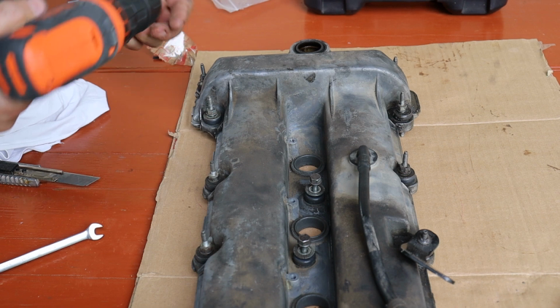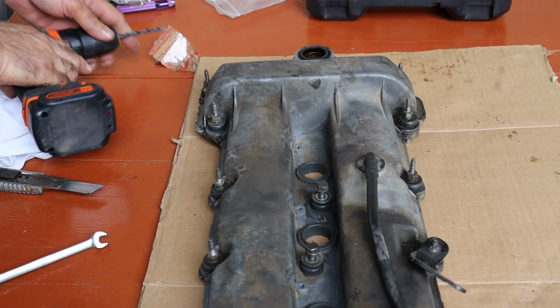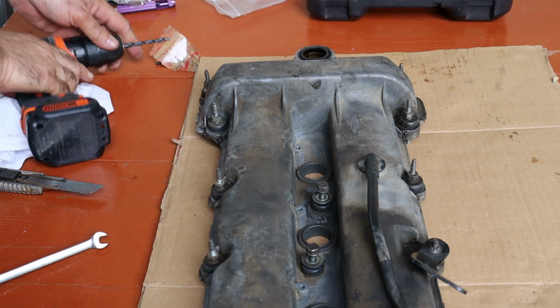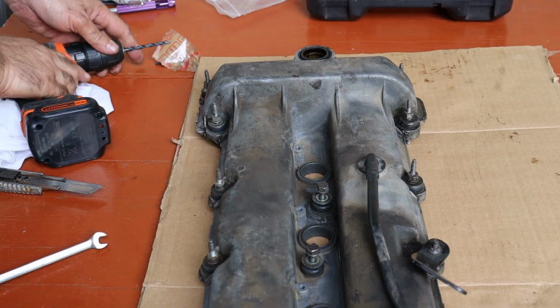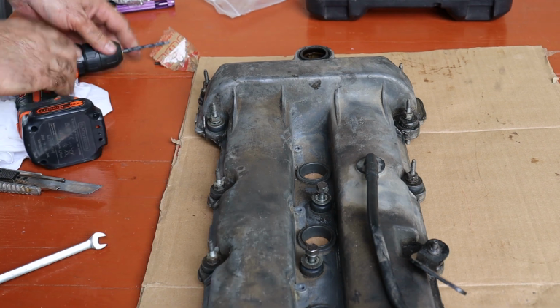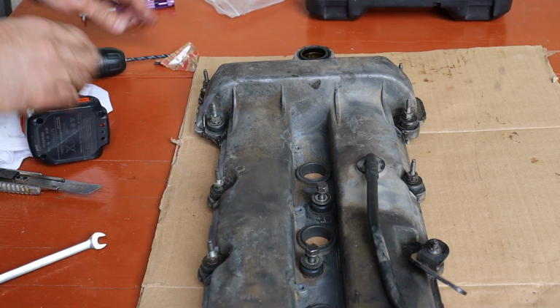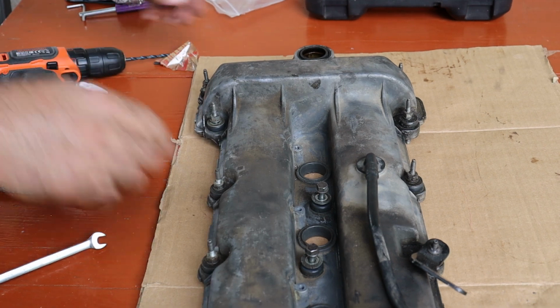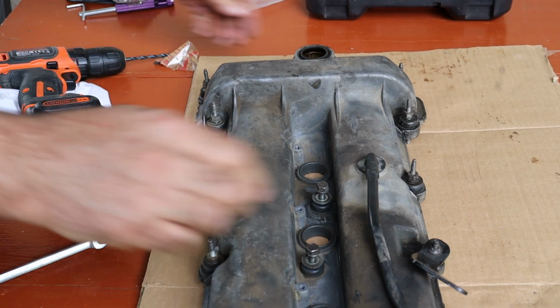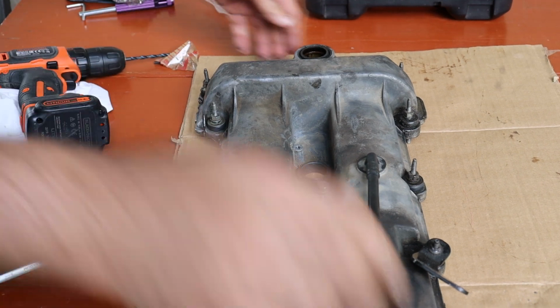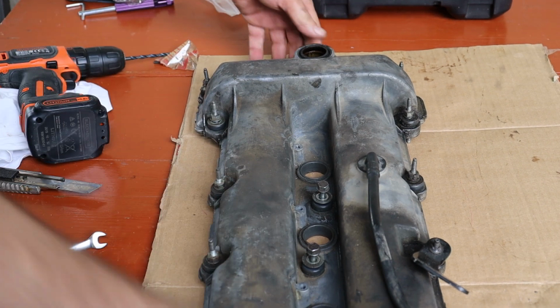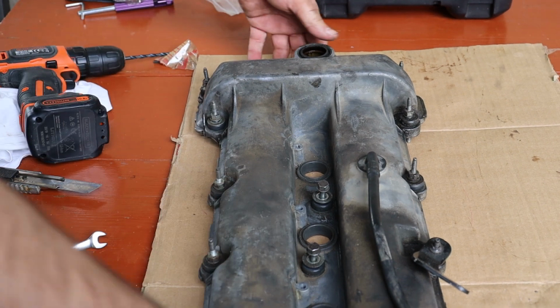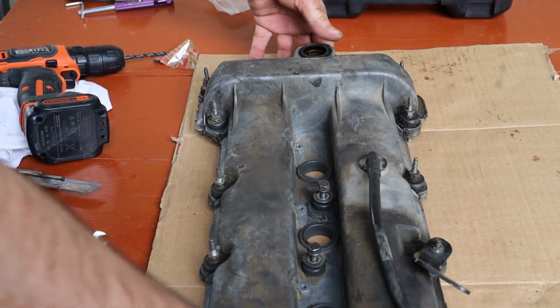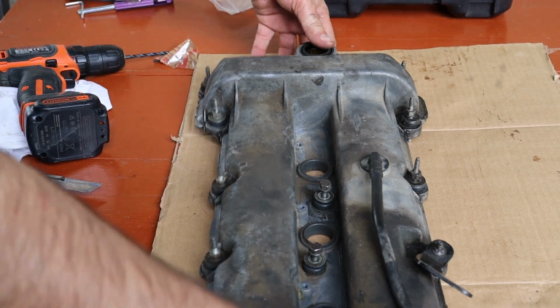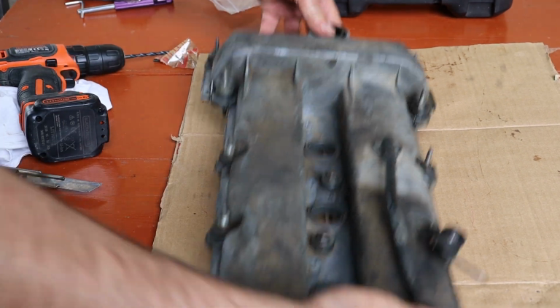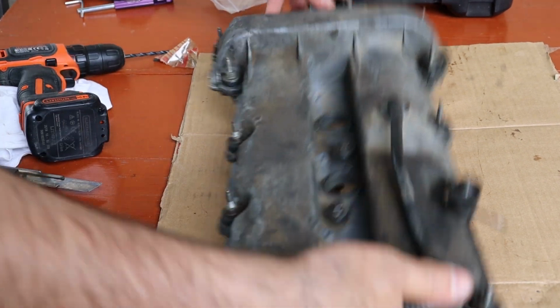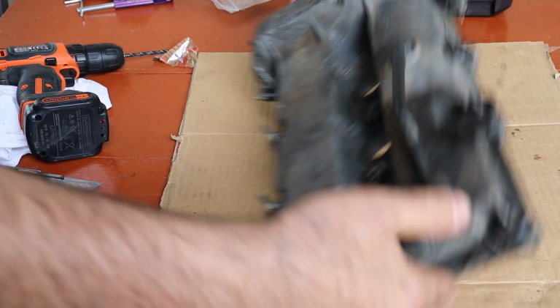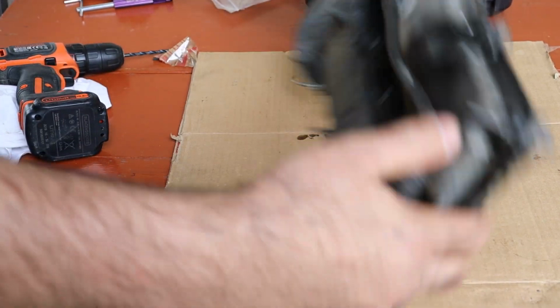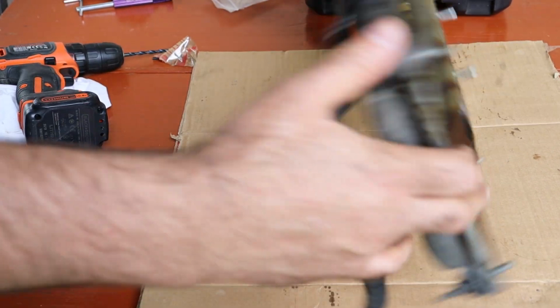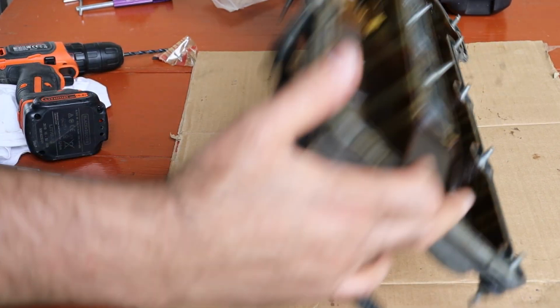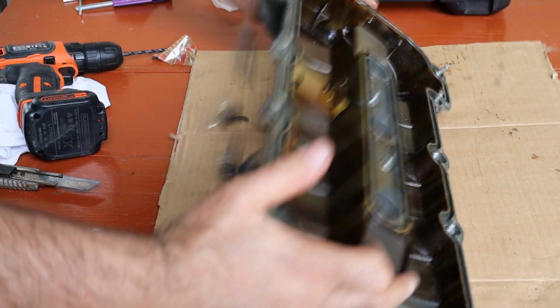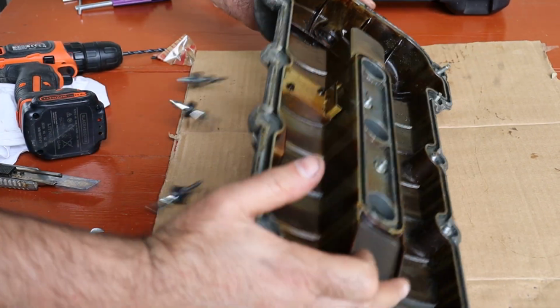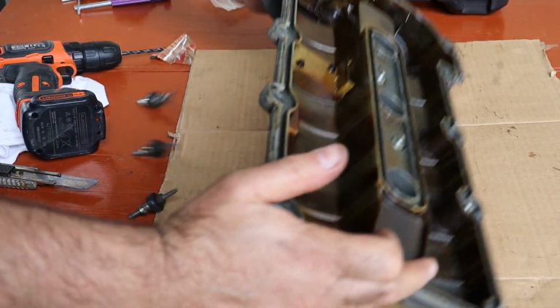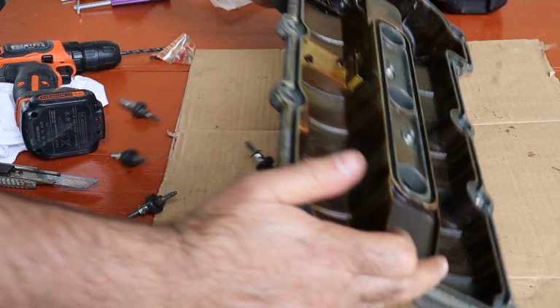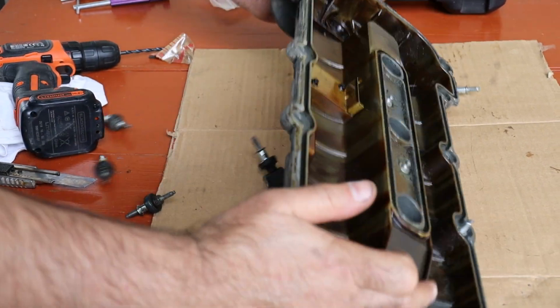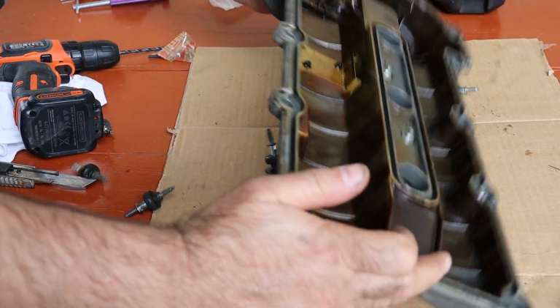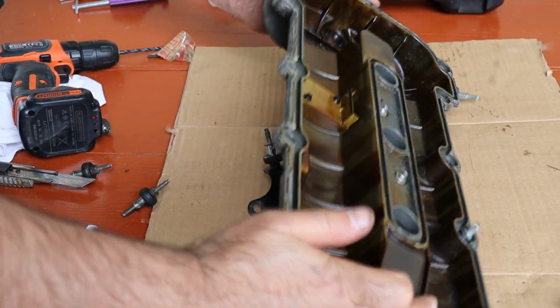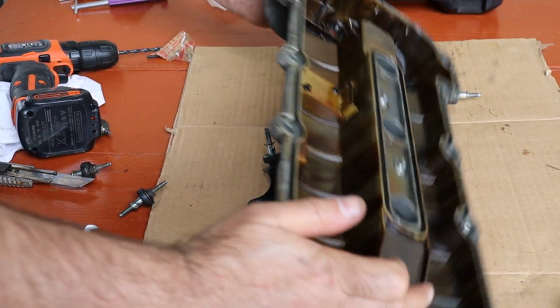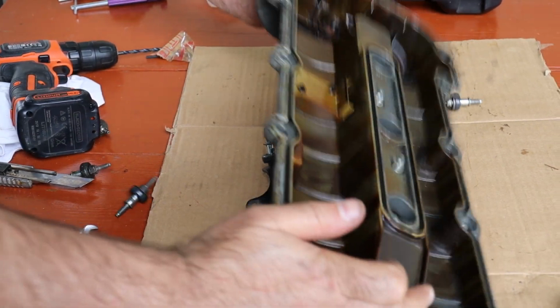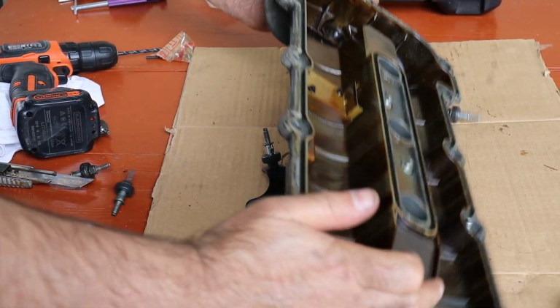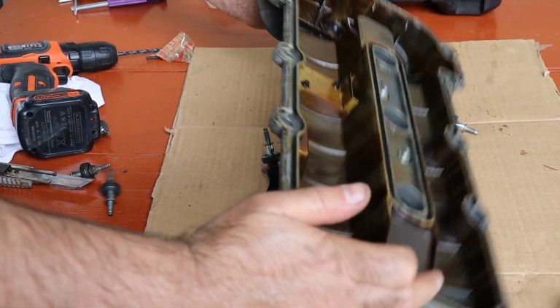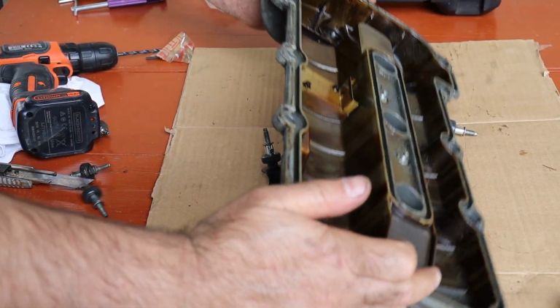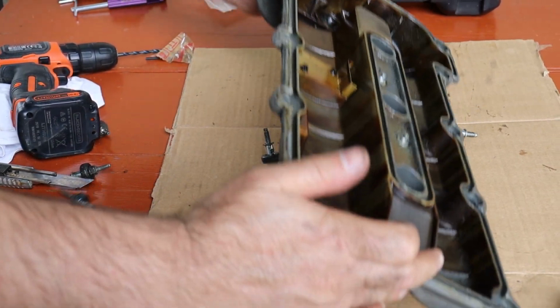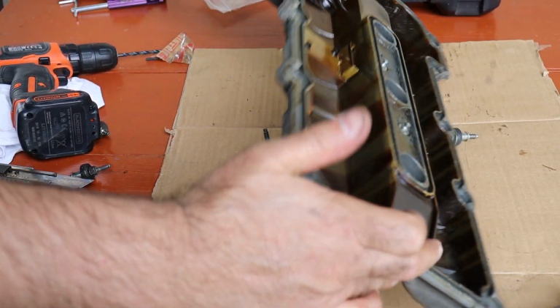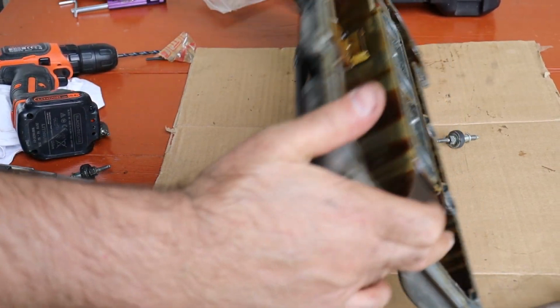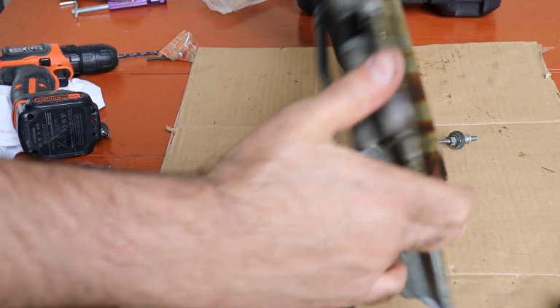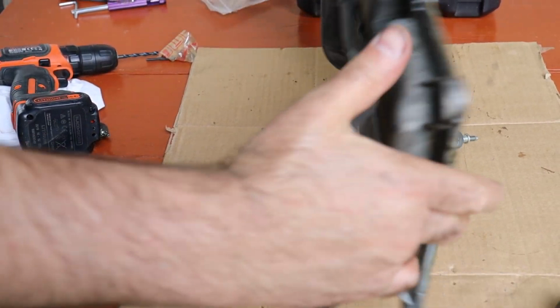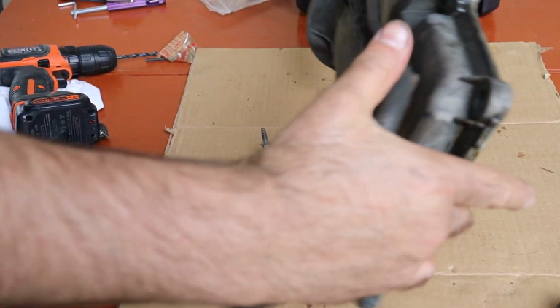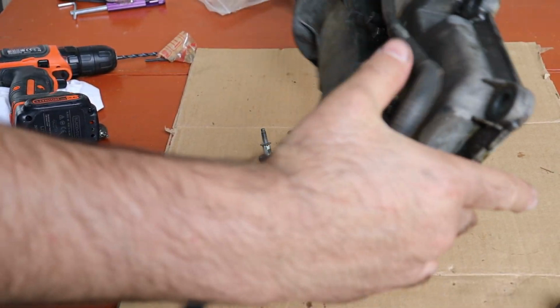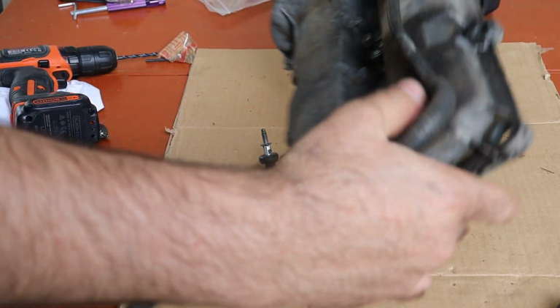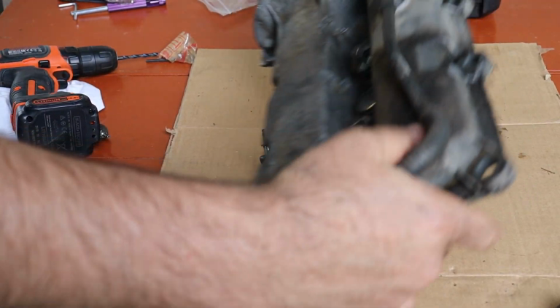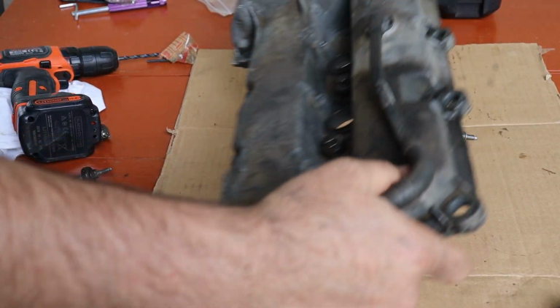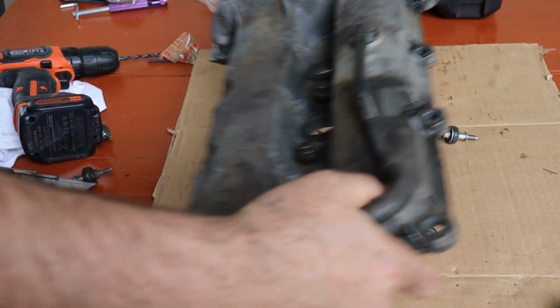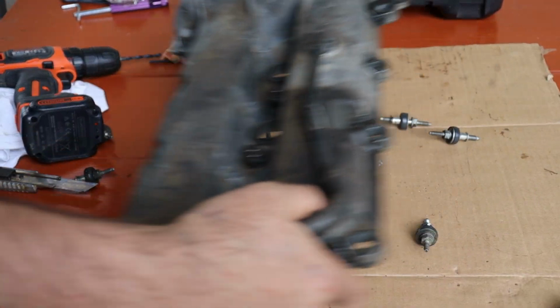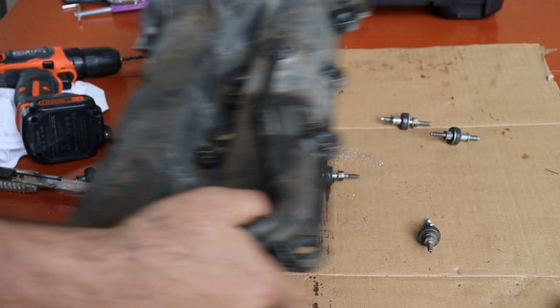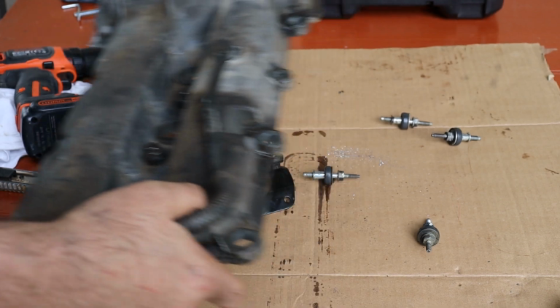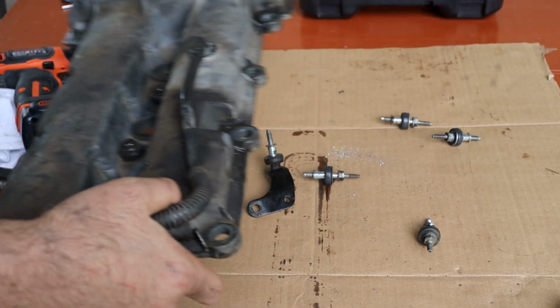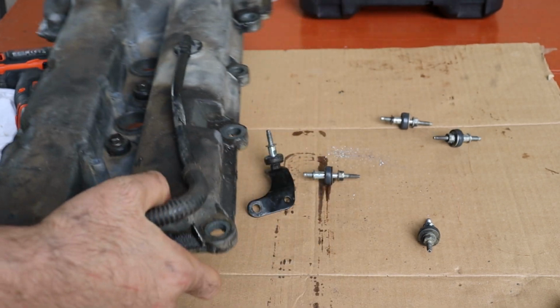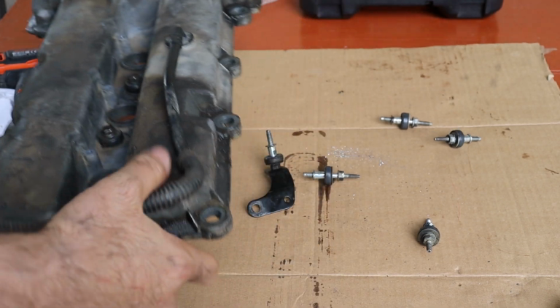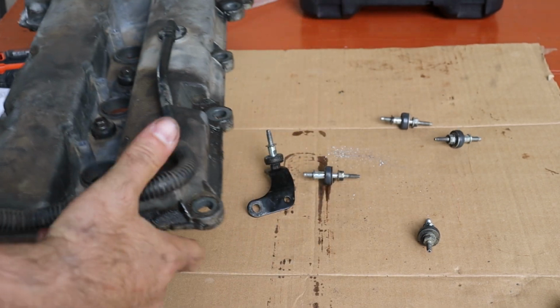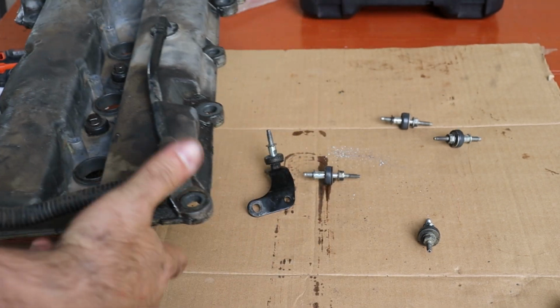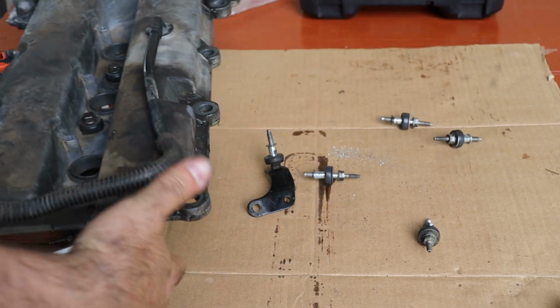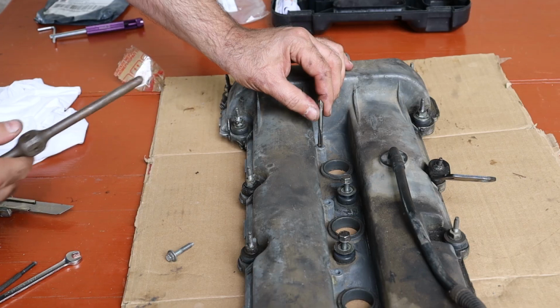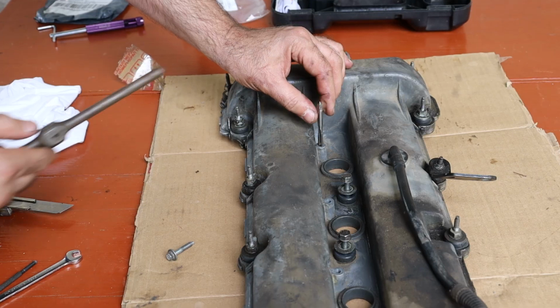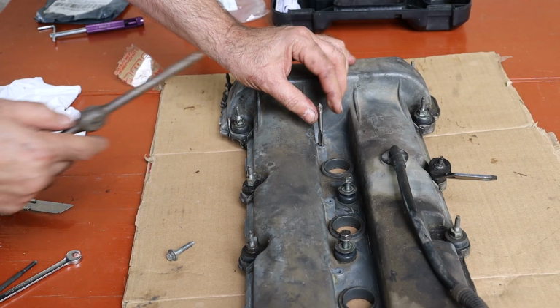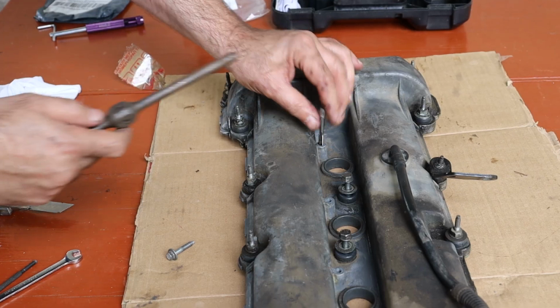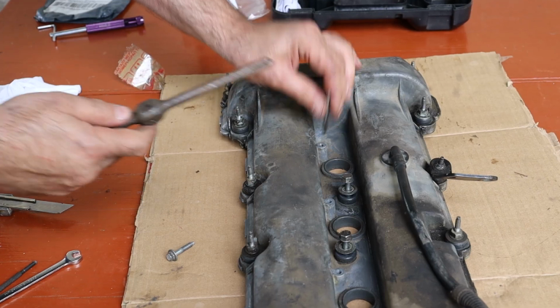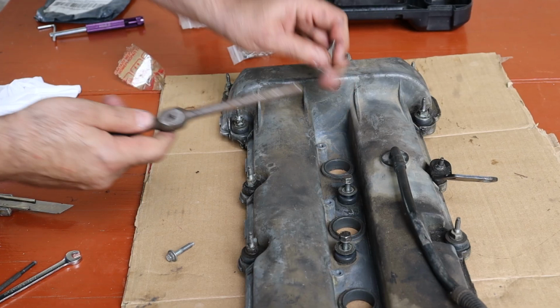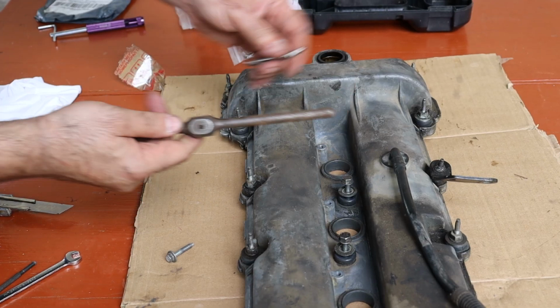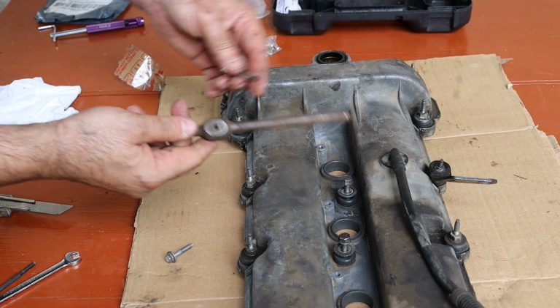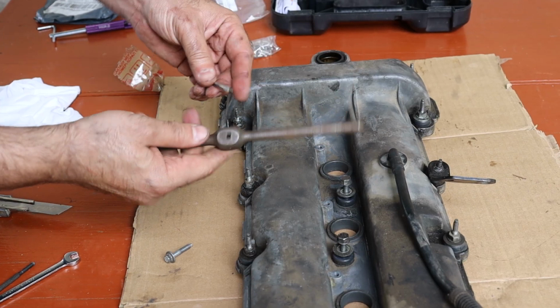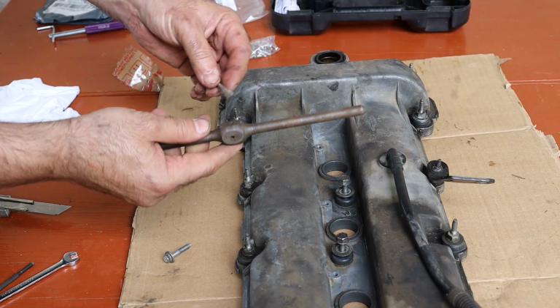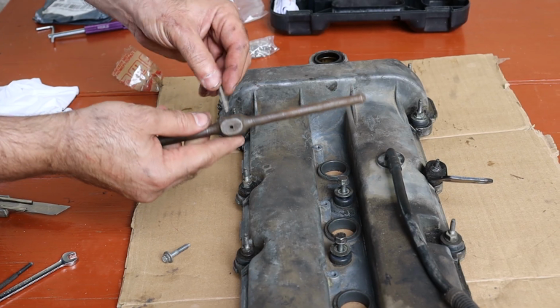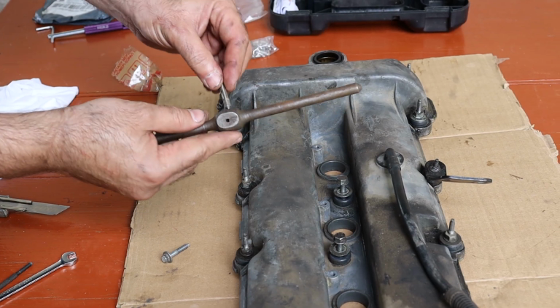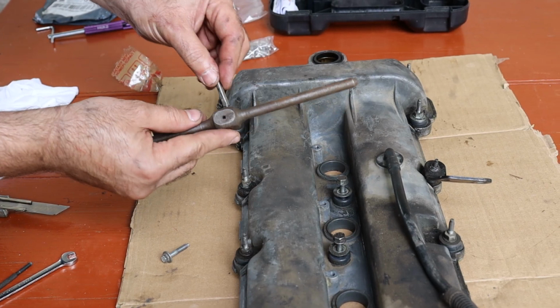I flipped the valve cover upside down to shake out the scraps, and knocked the bolts right out too. Classic.